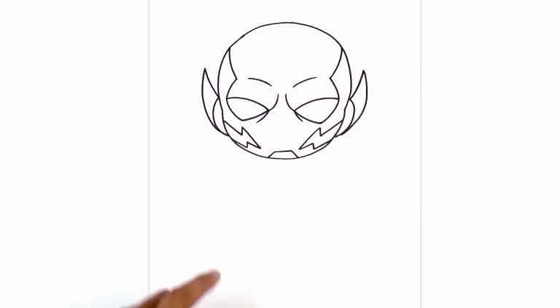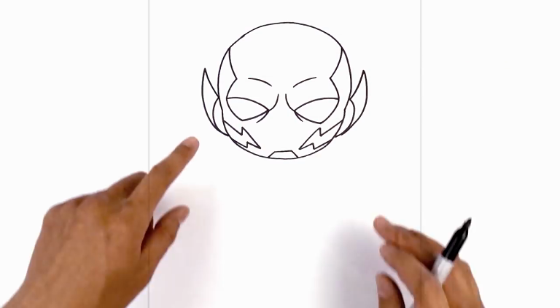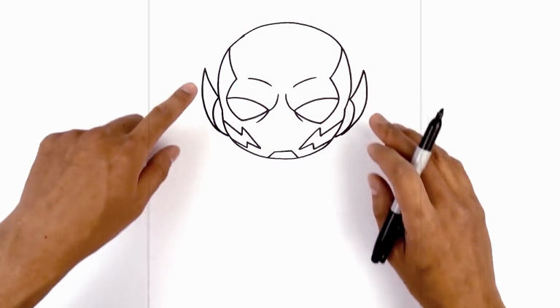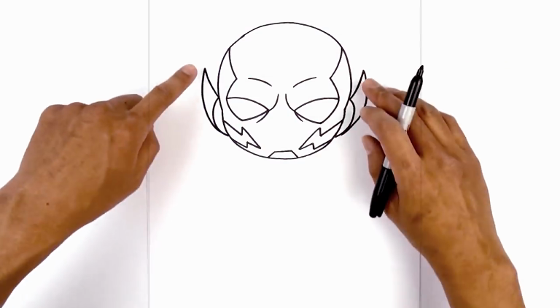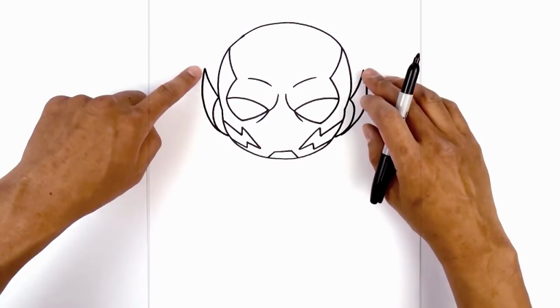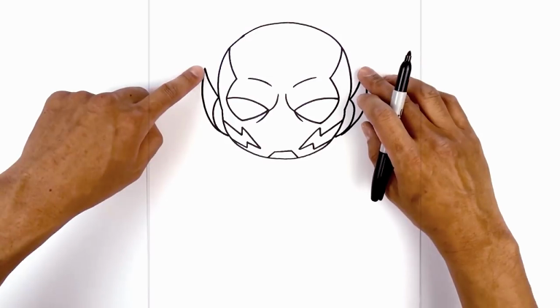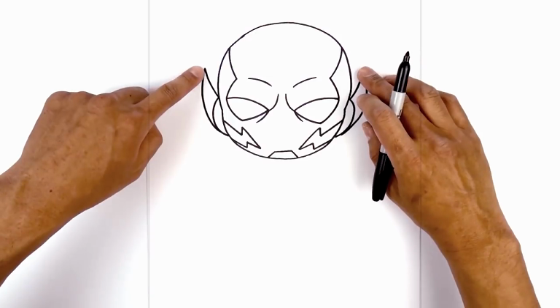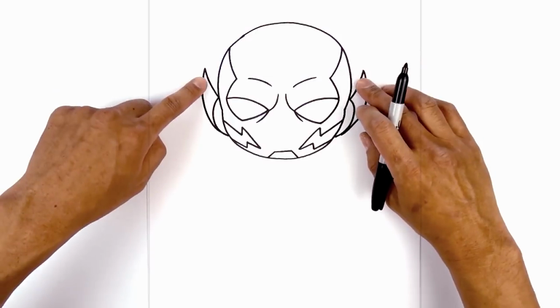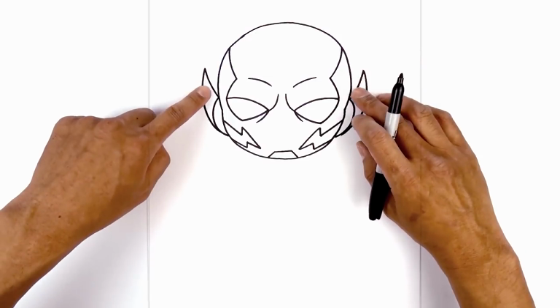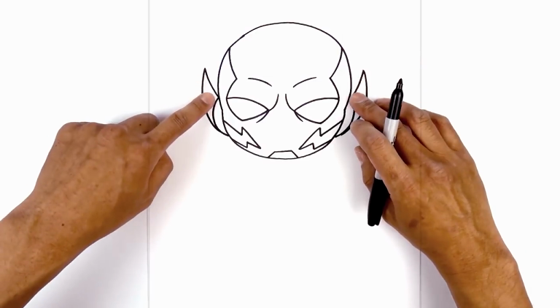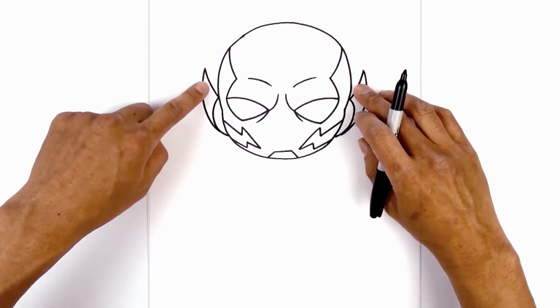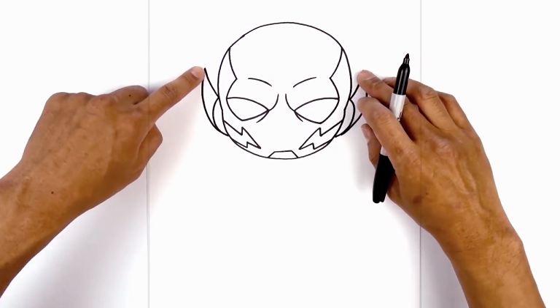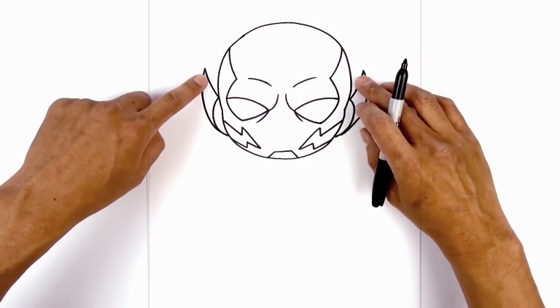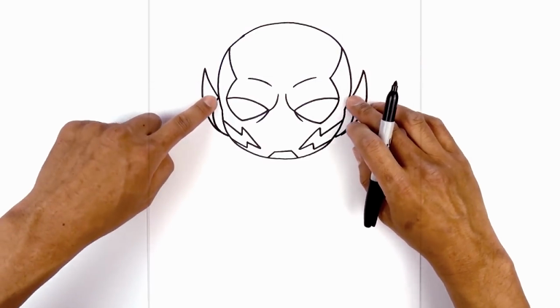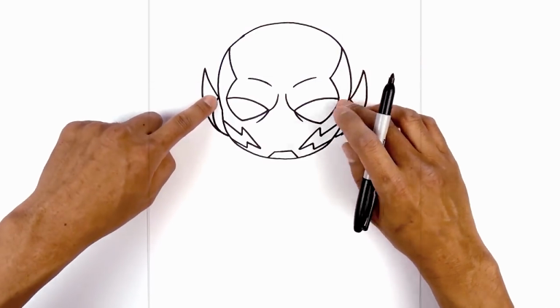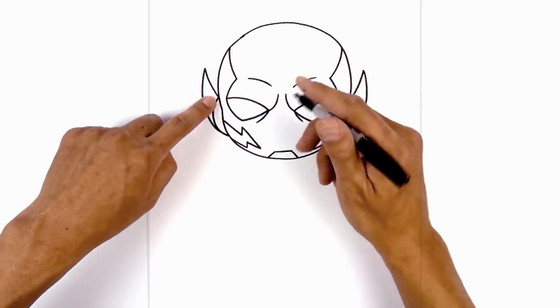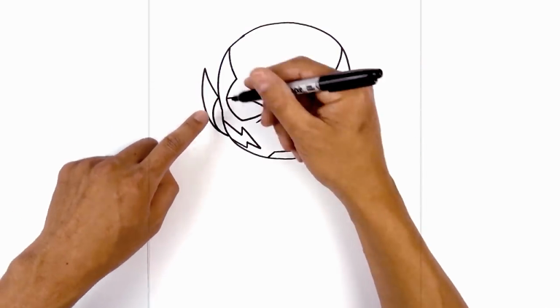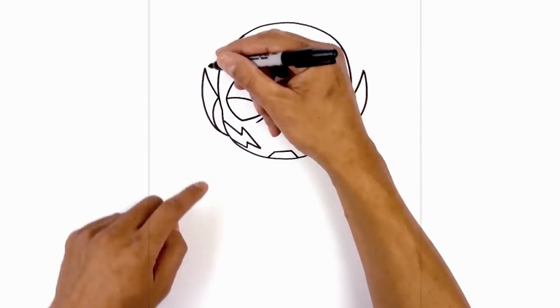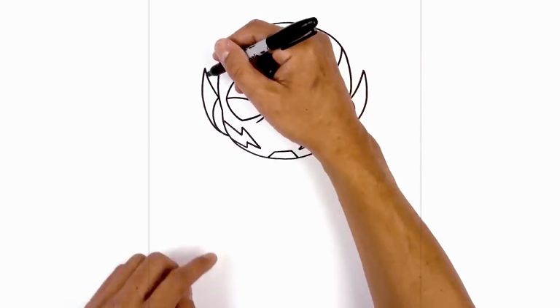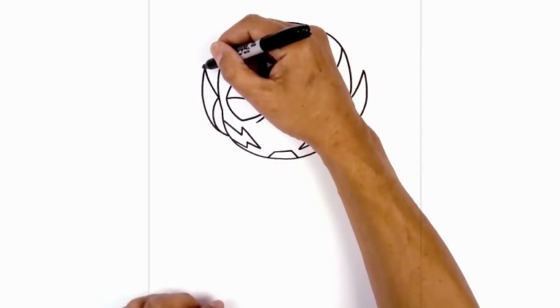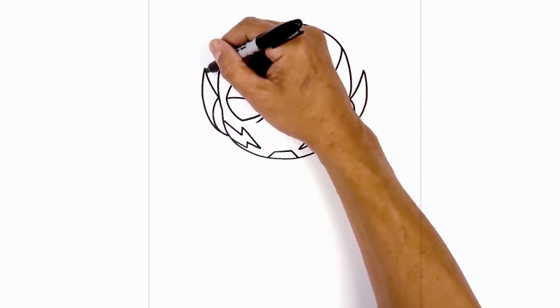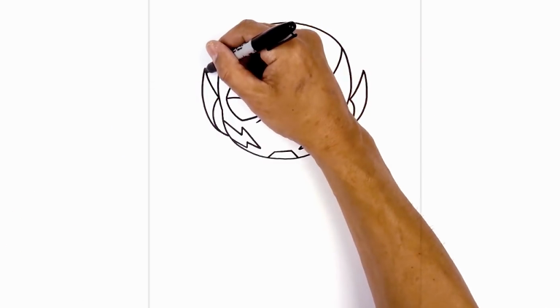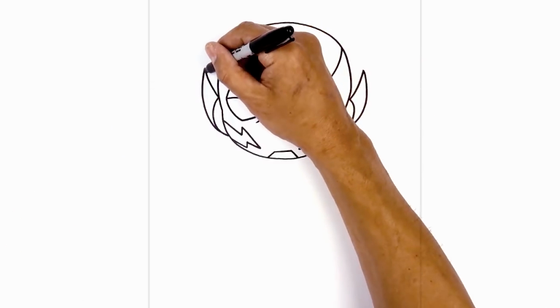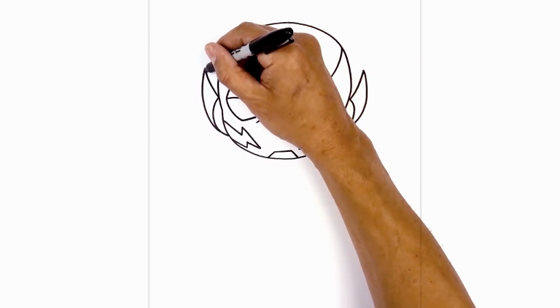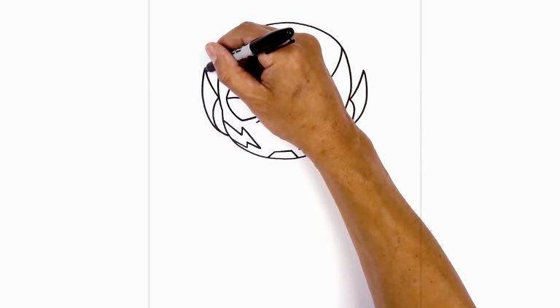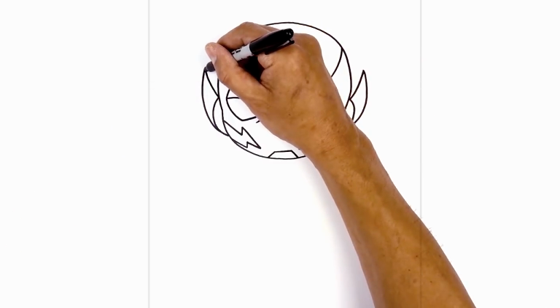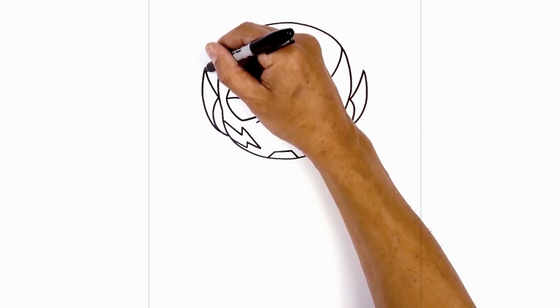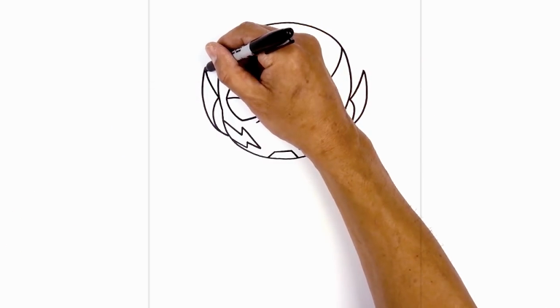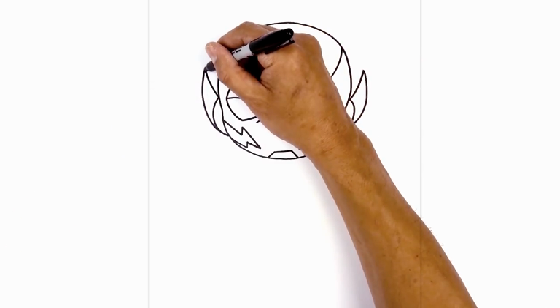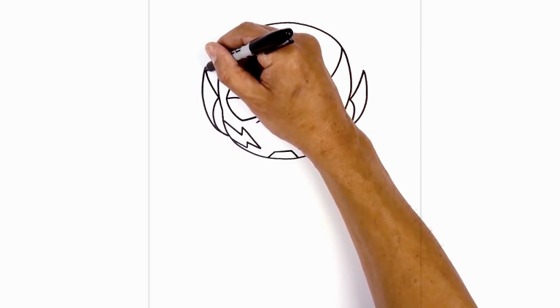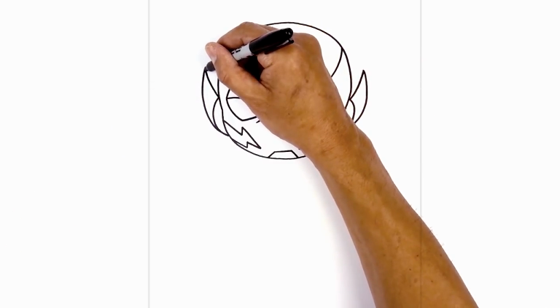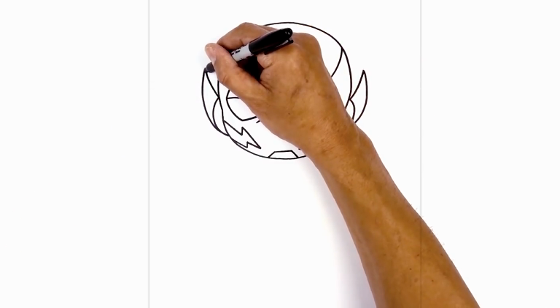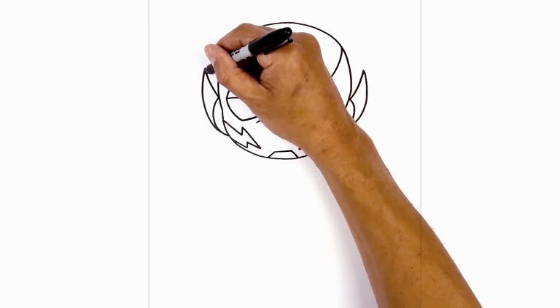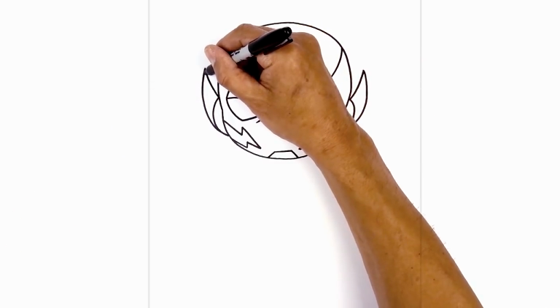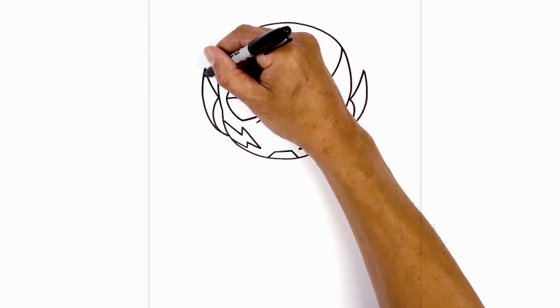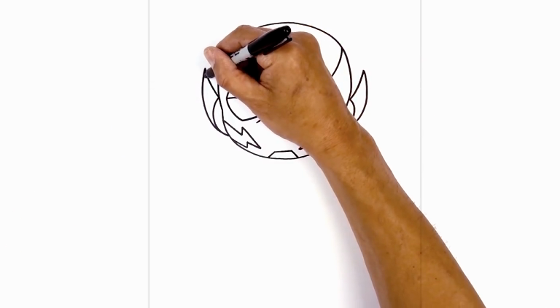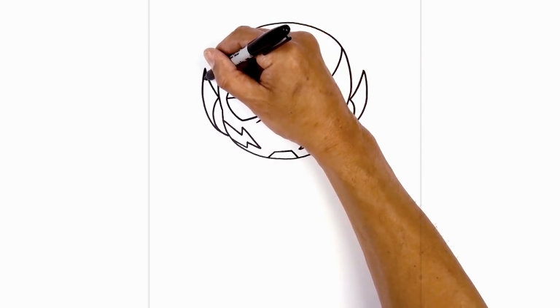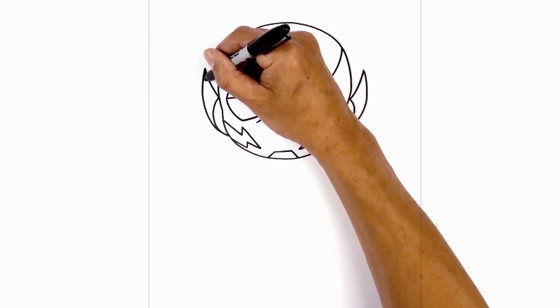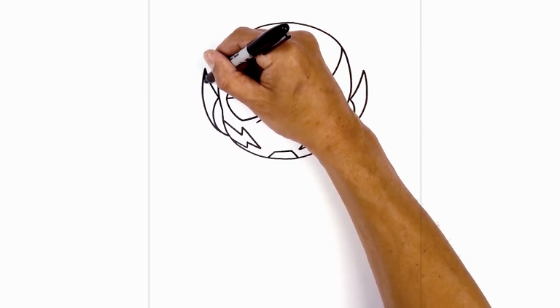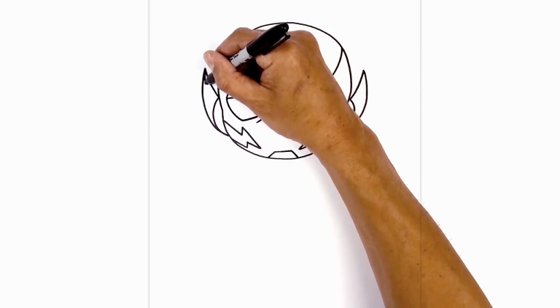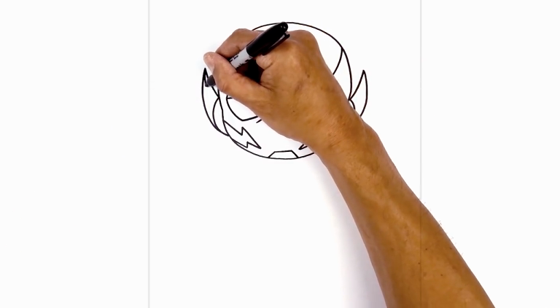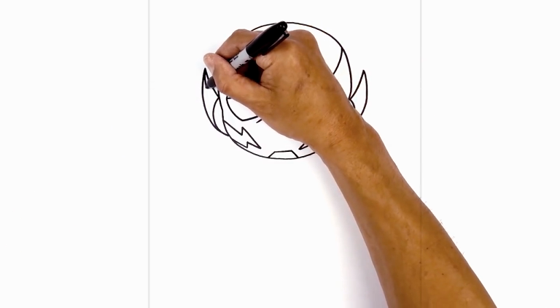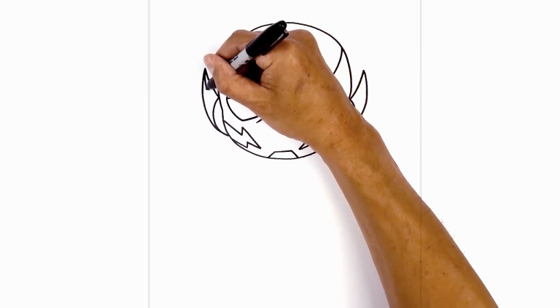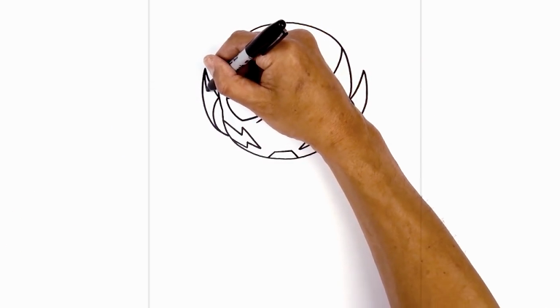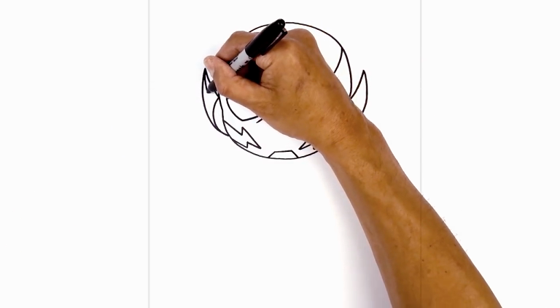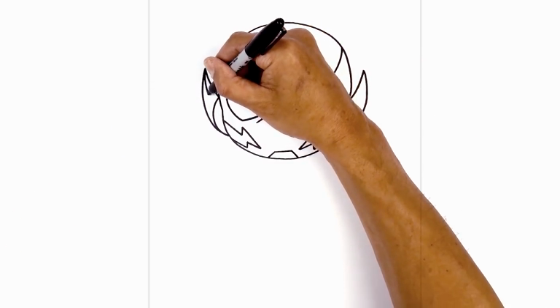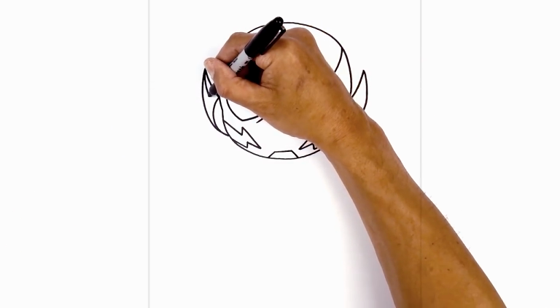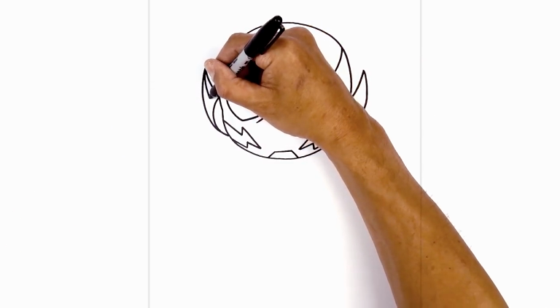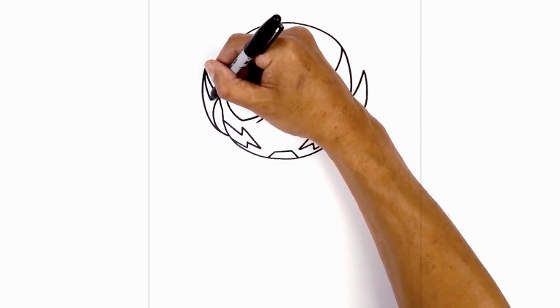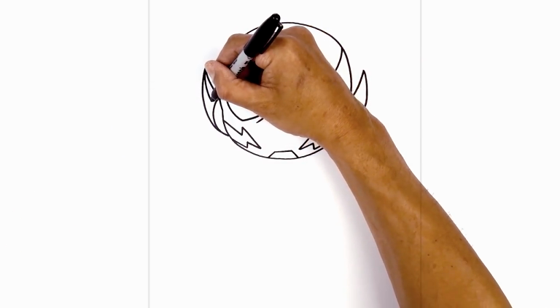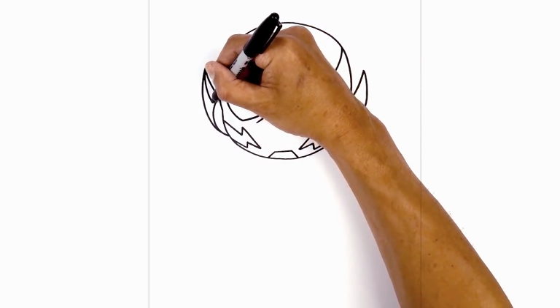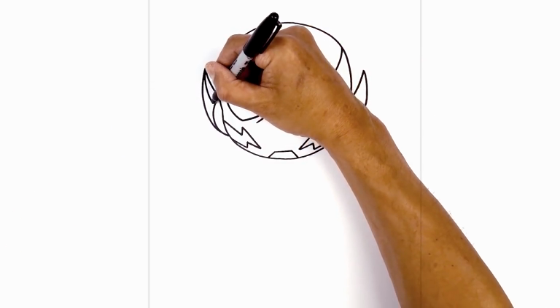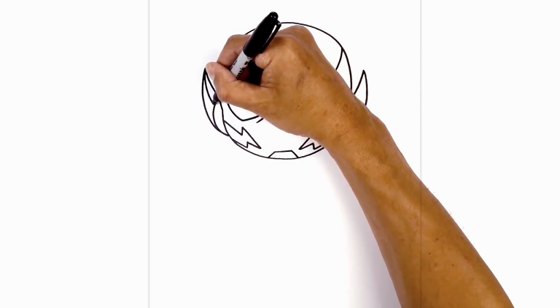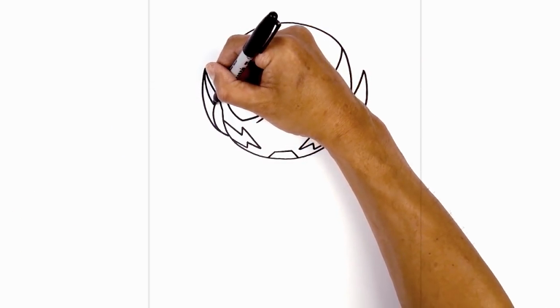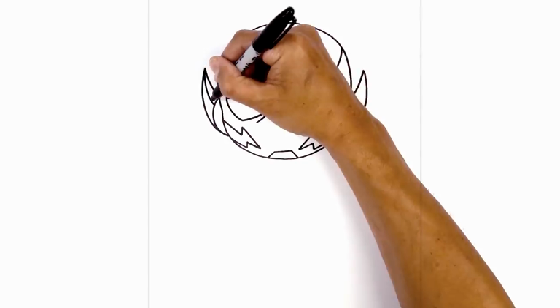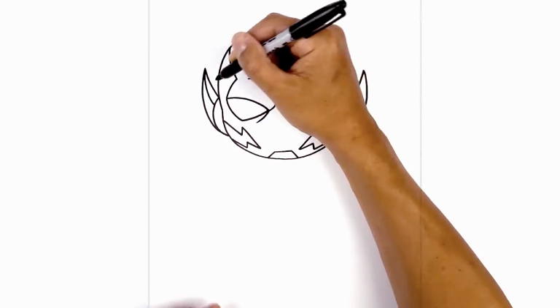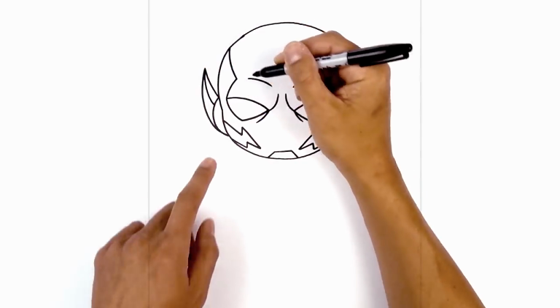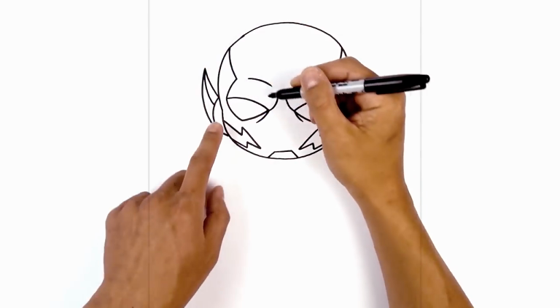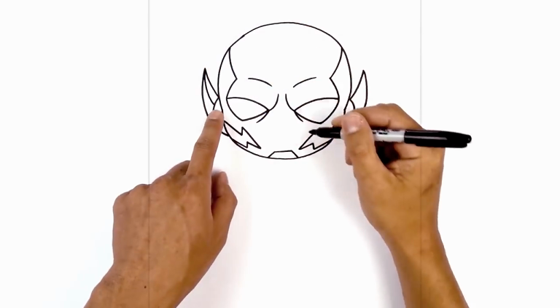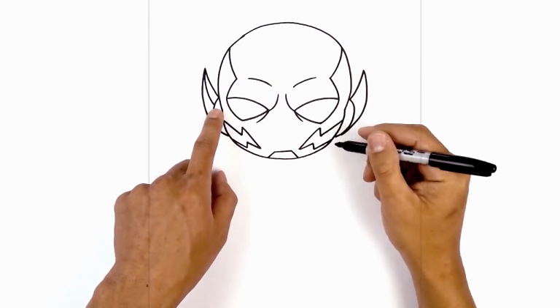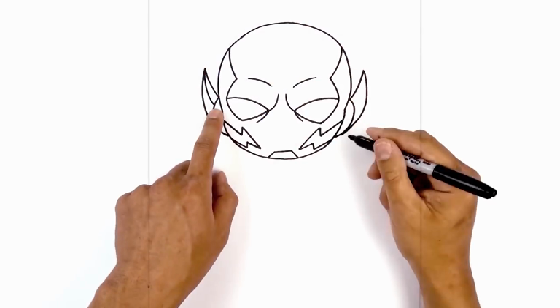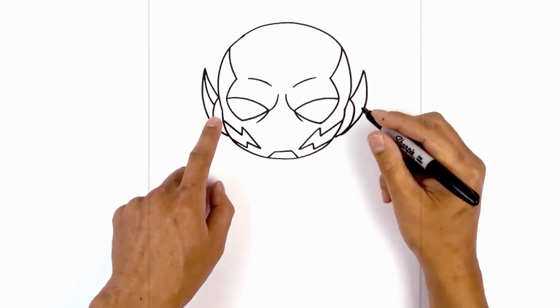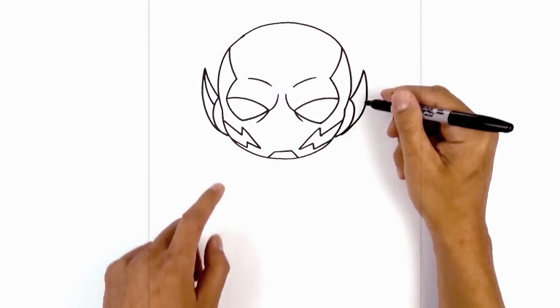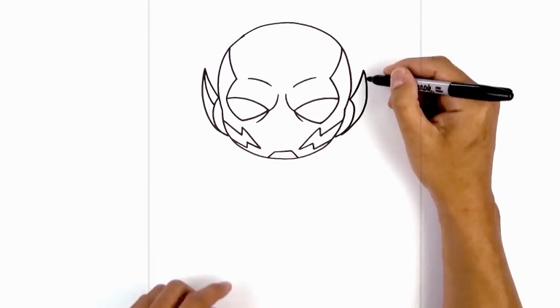Now I want to show the inside of the blade. So we're going to take the top here, curve down and then in behind the ear piece.